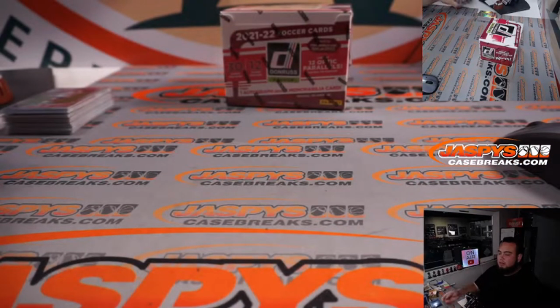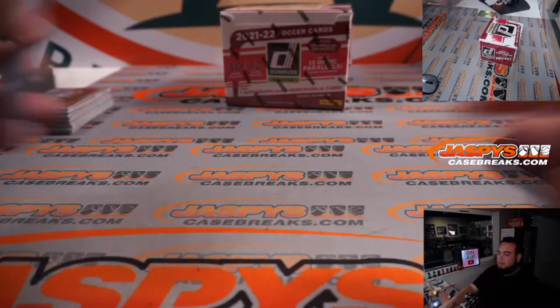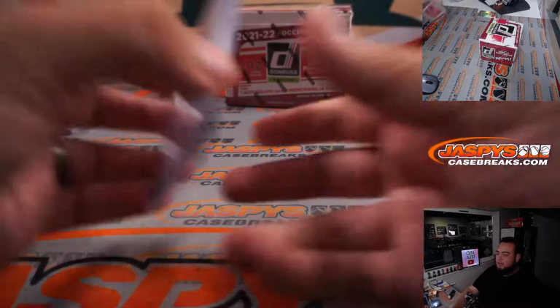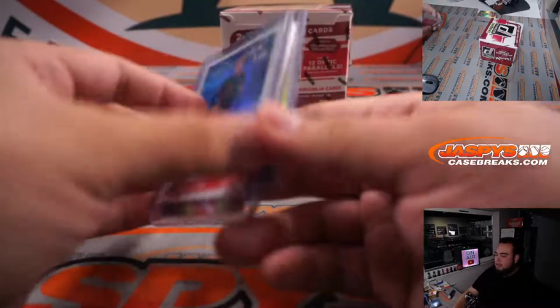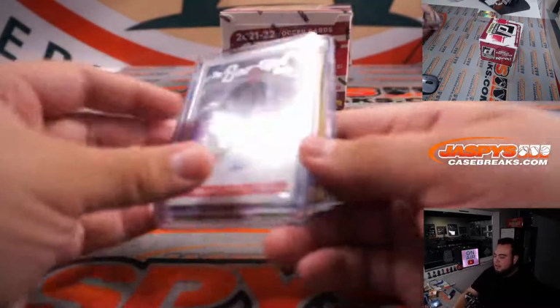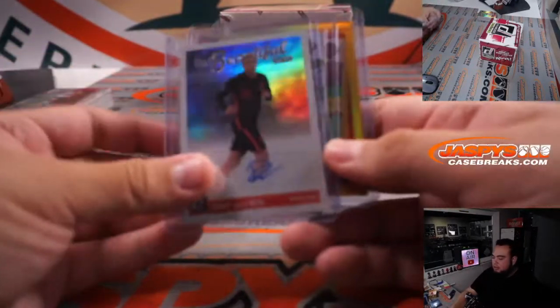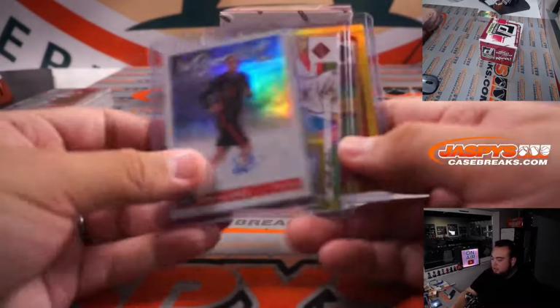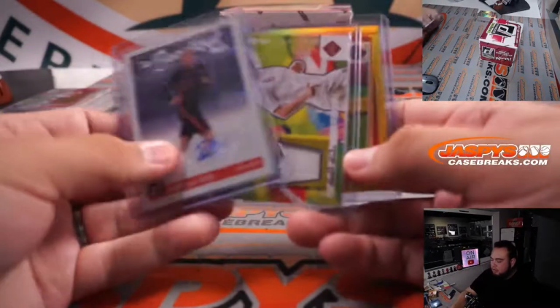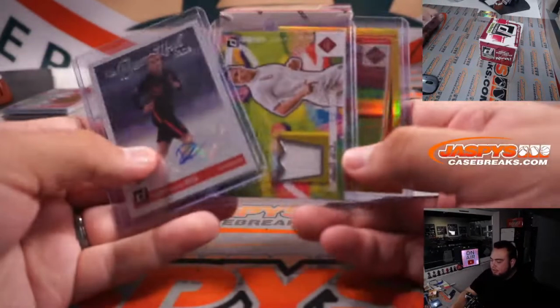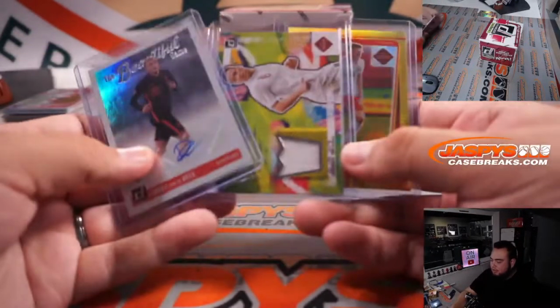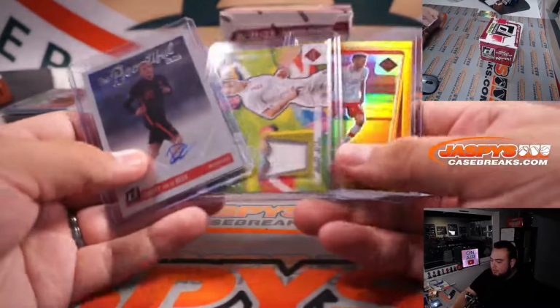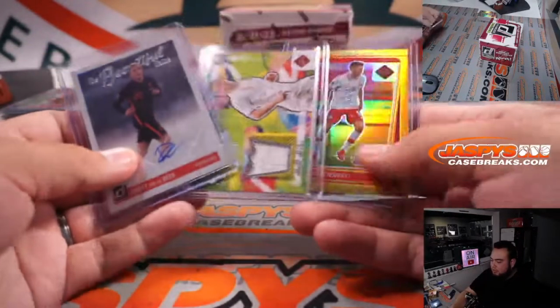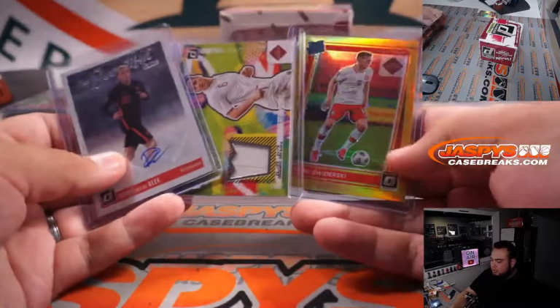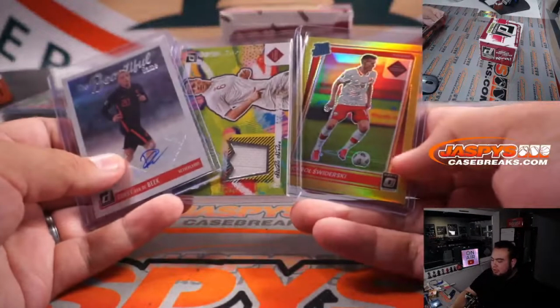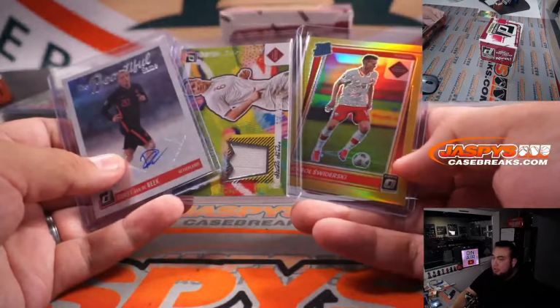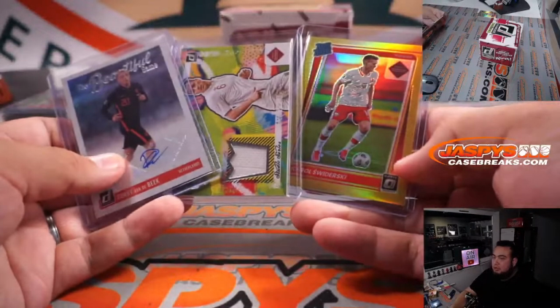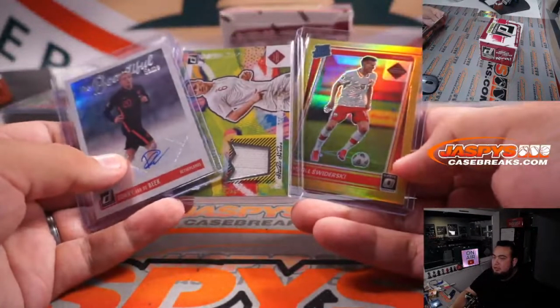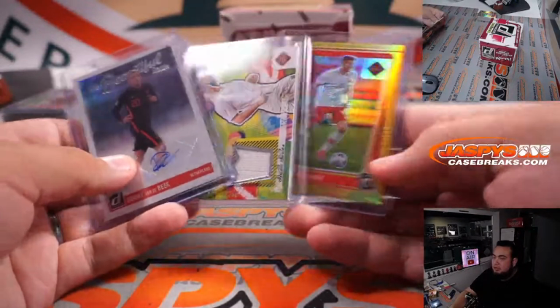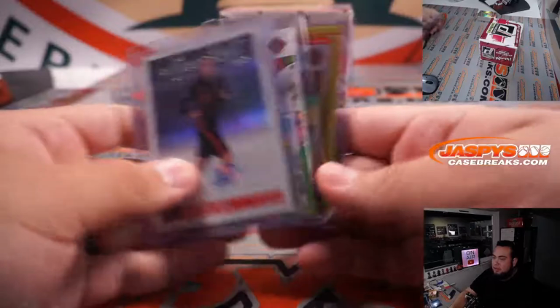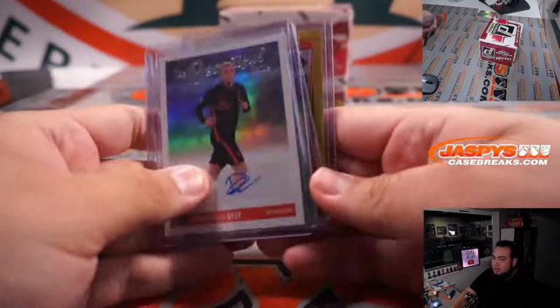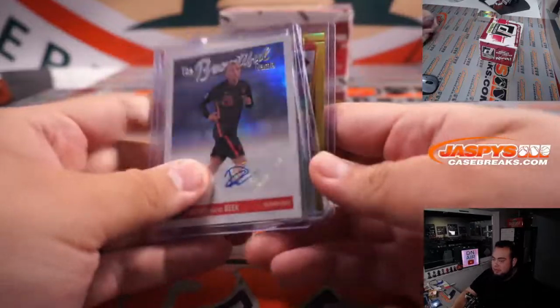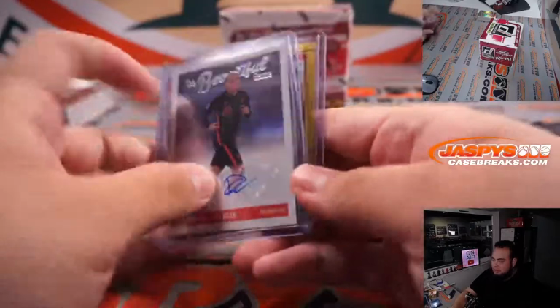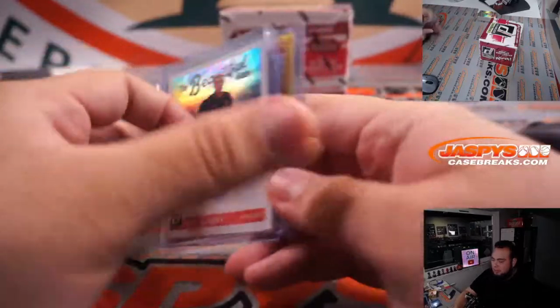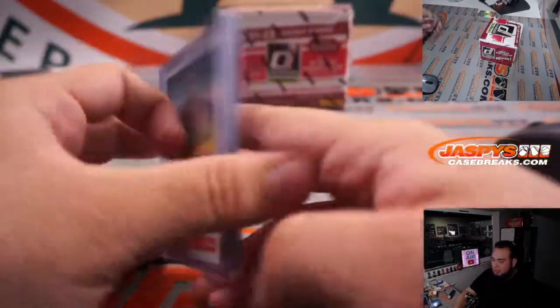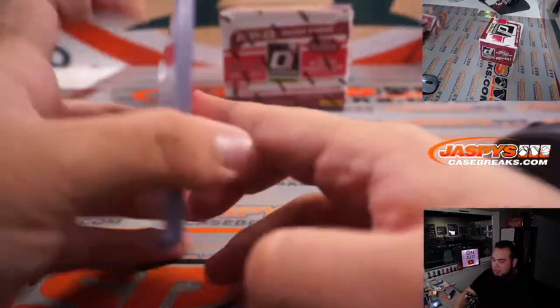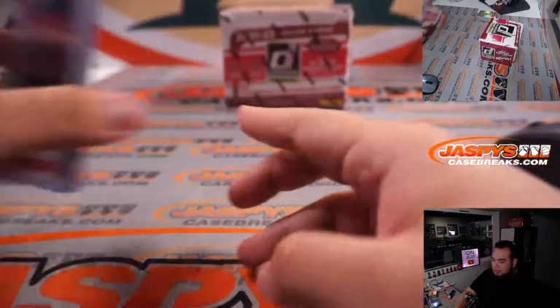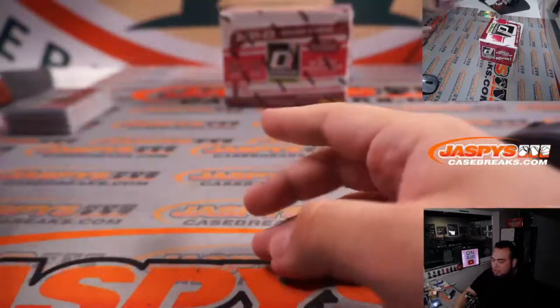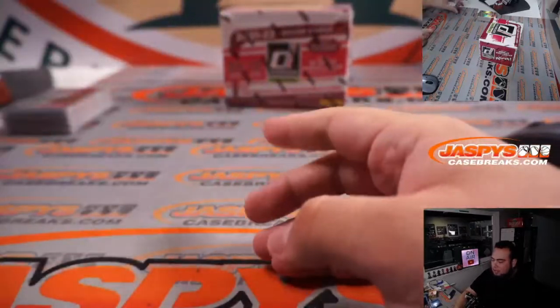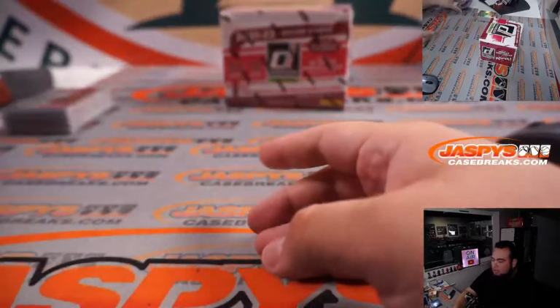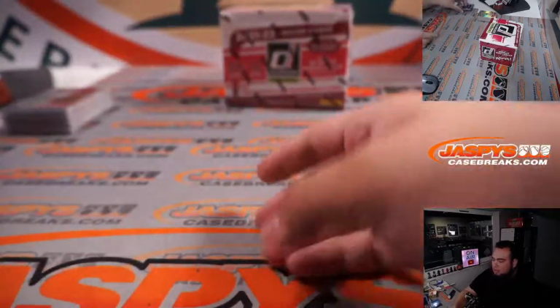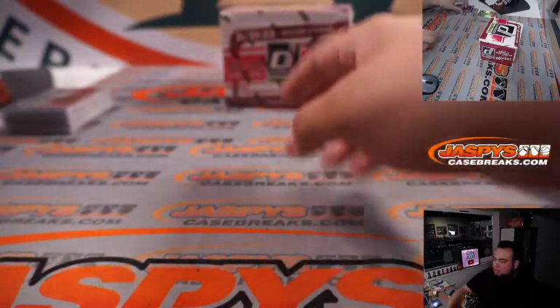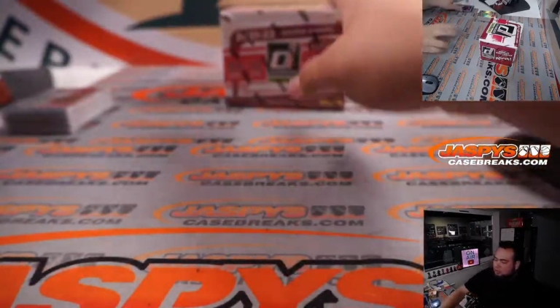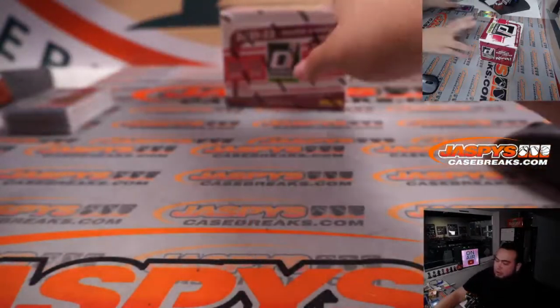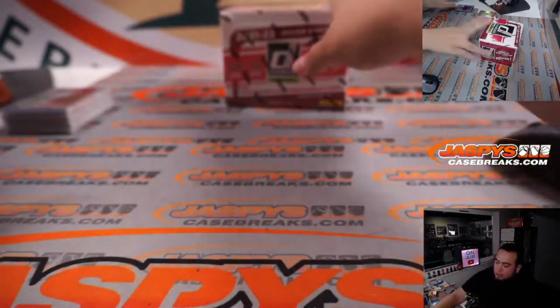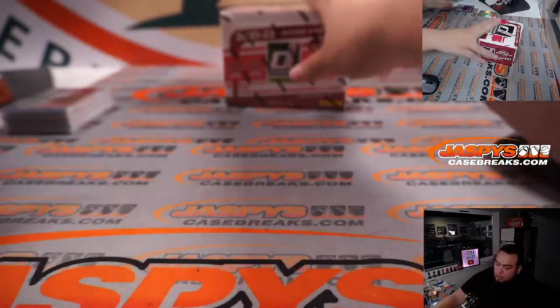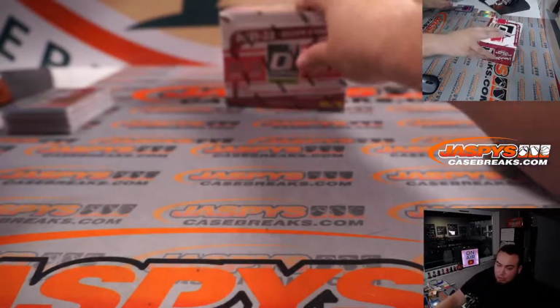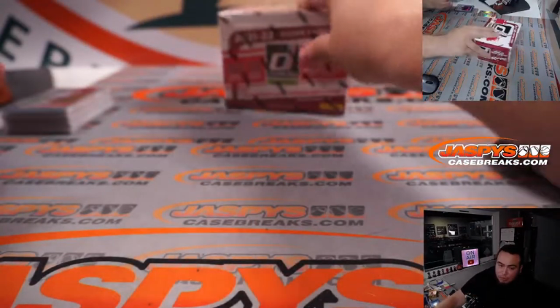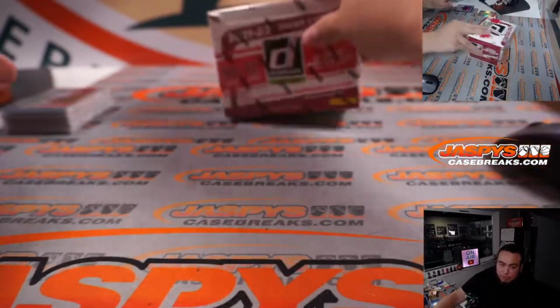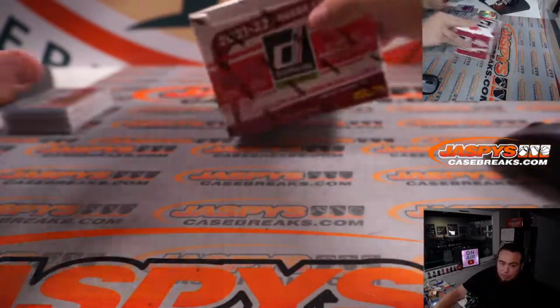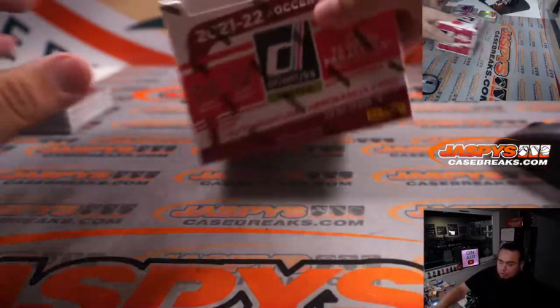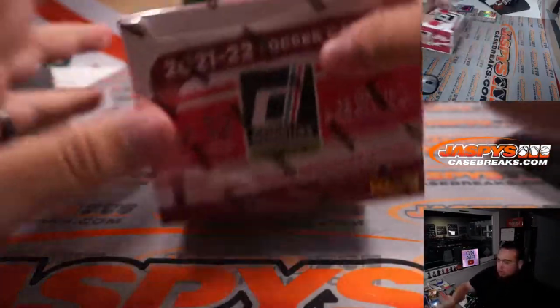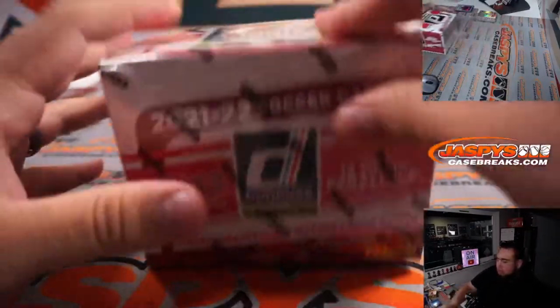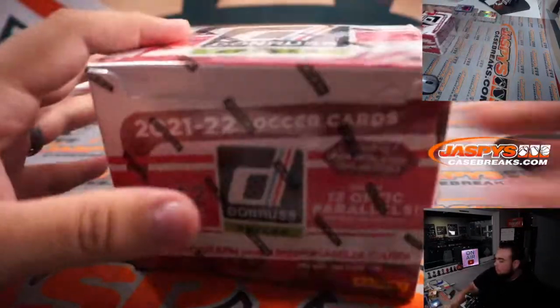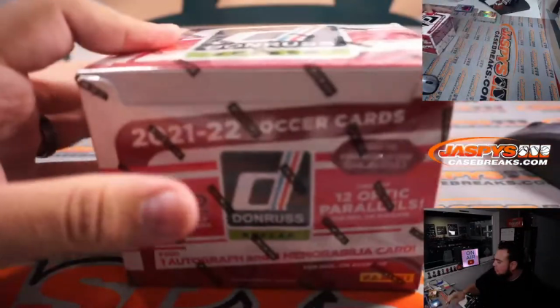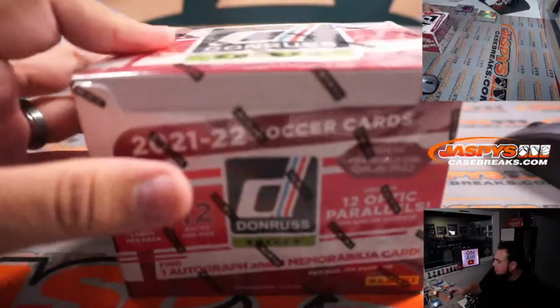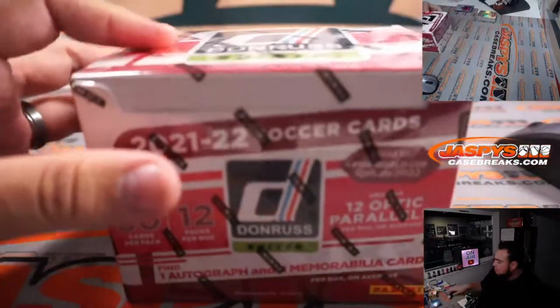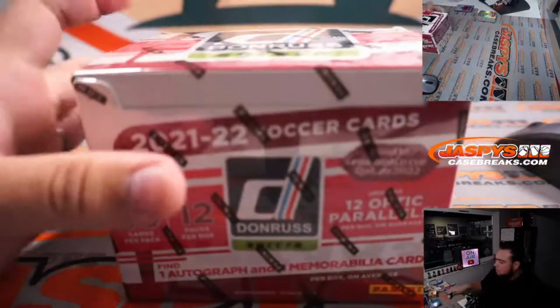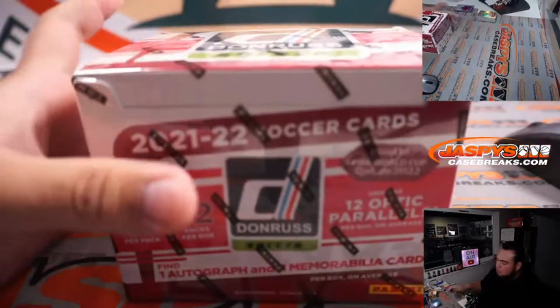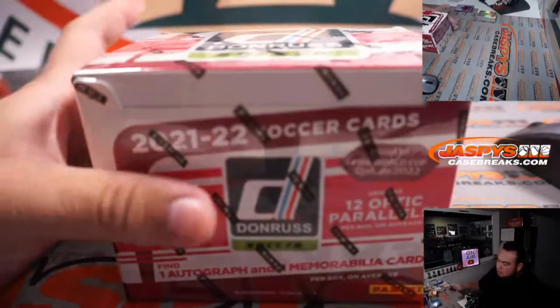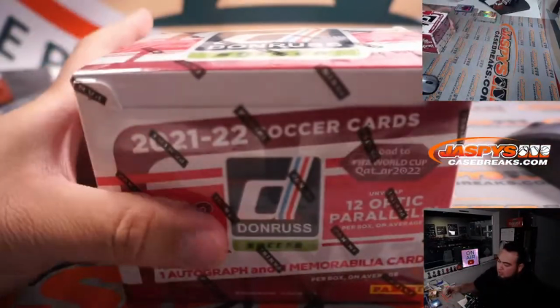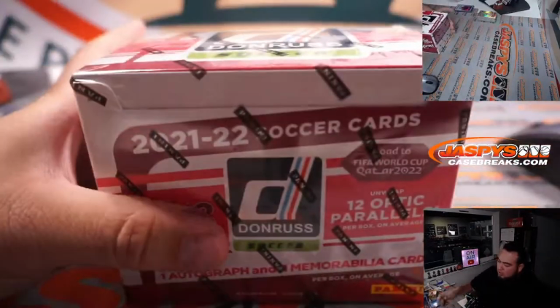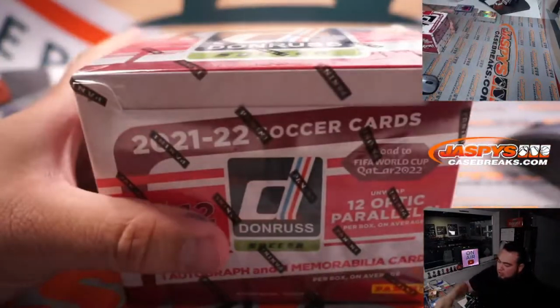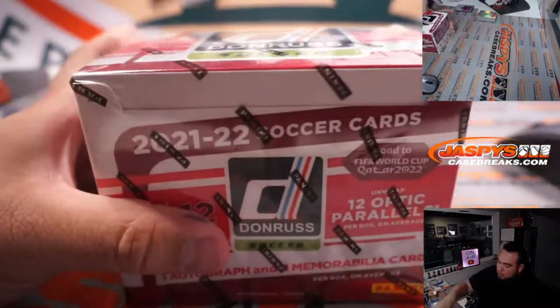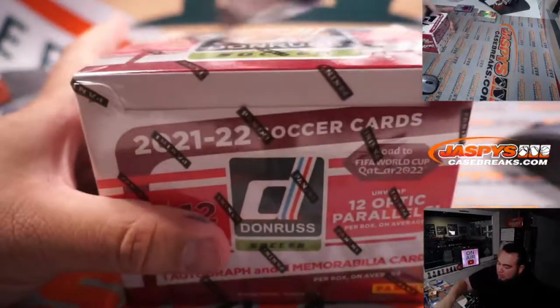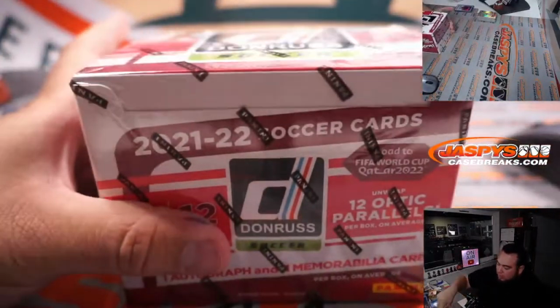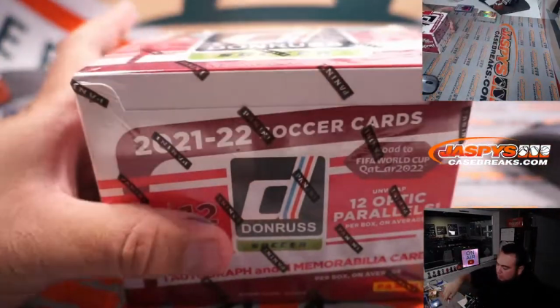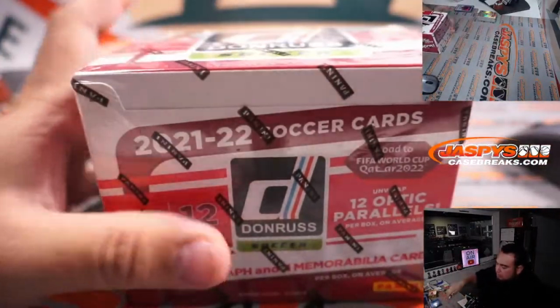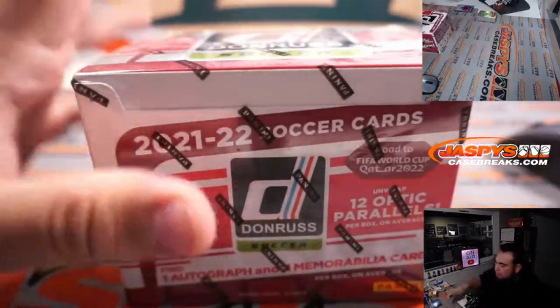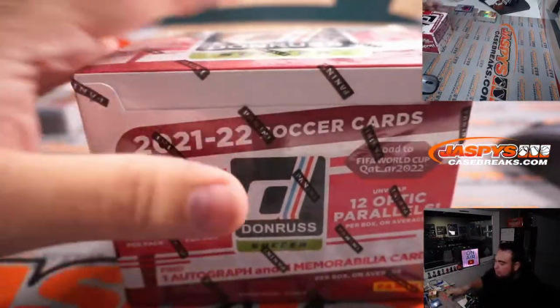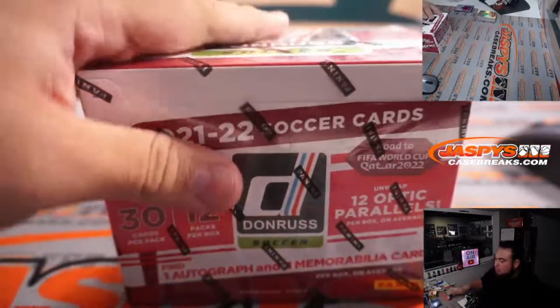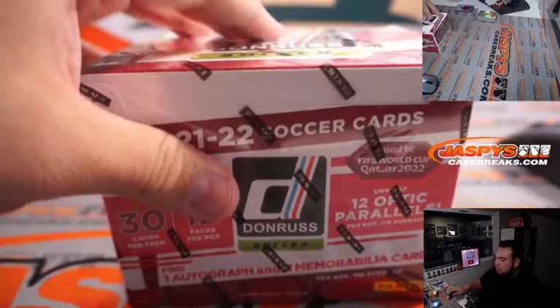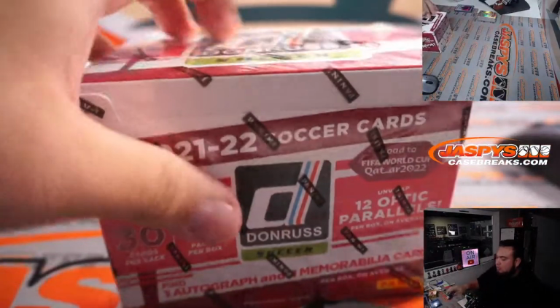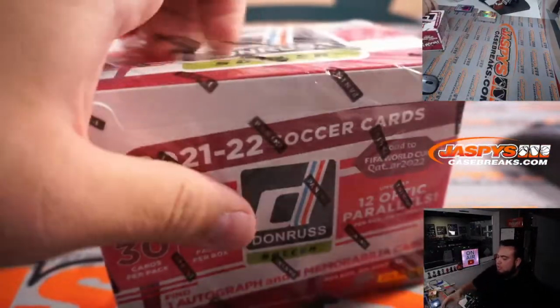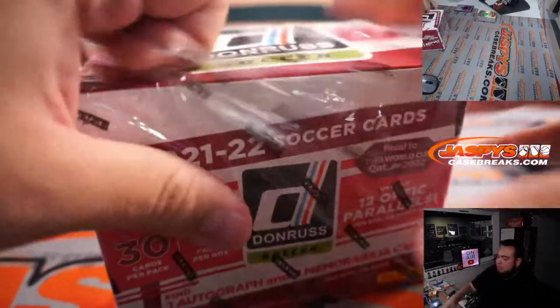Alrighty, so there you go — here's the first box right there. Nothing super crazy, no Kaboom. I don't know, have we pulled the Kaboom yet guys? I feel like it's rare when it ends up being like the last breaker too.